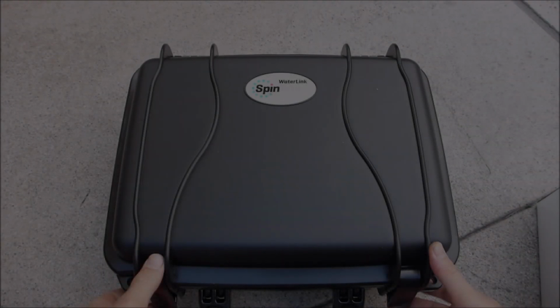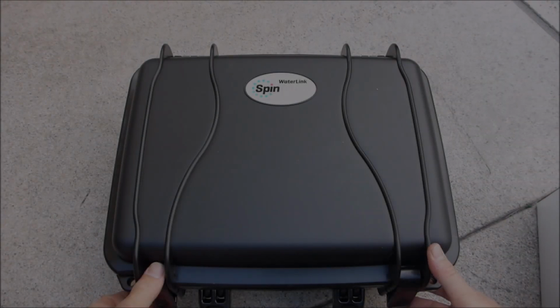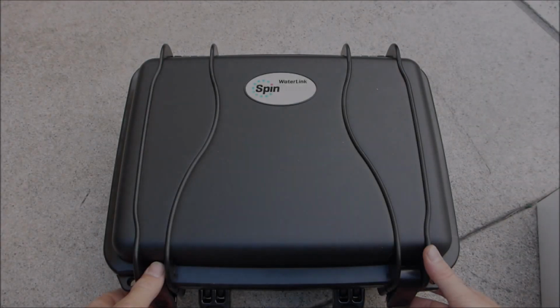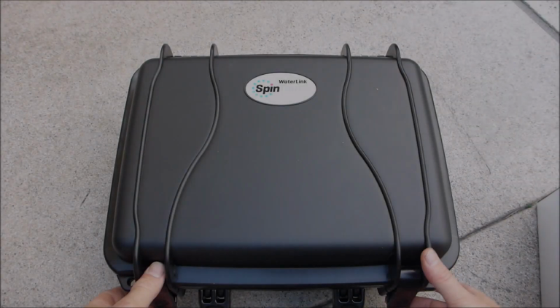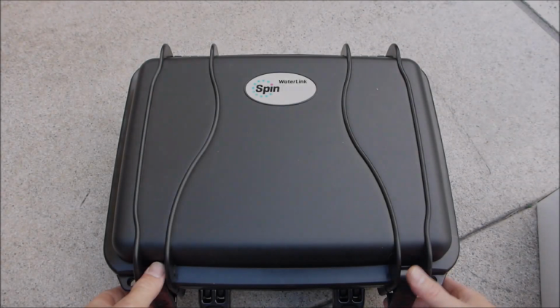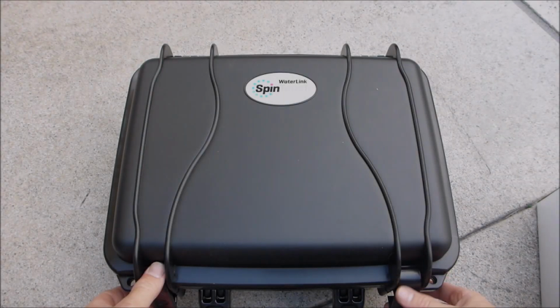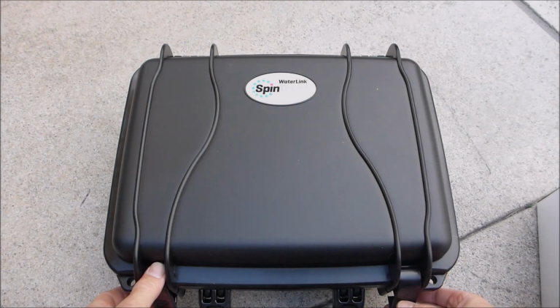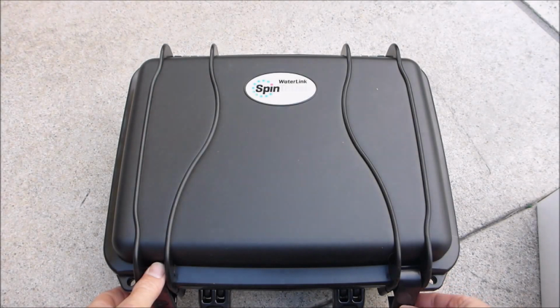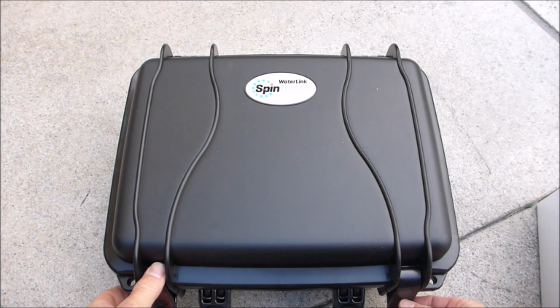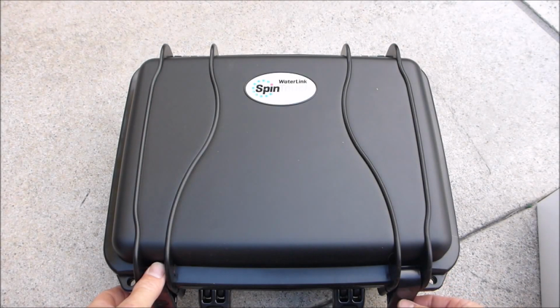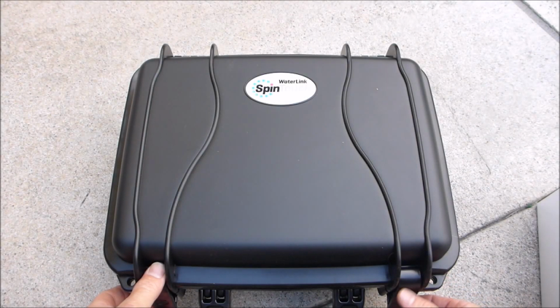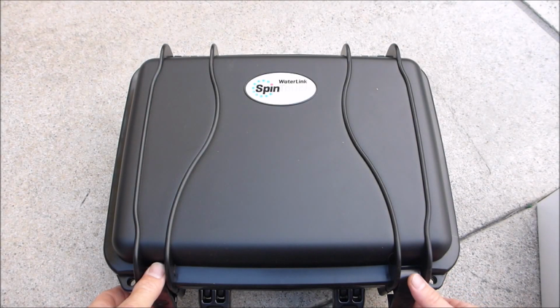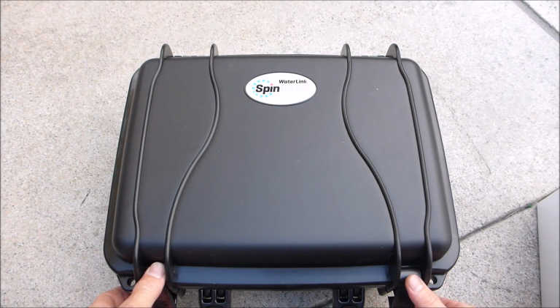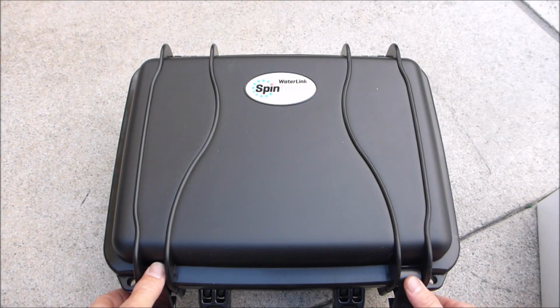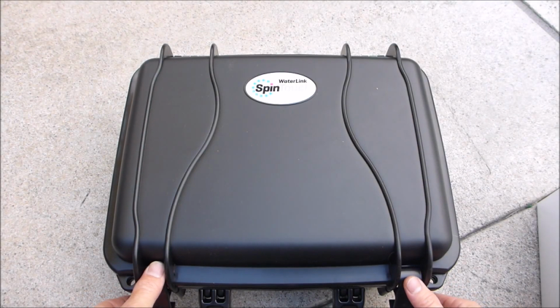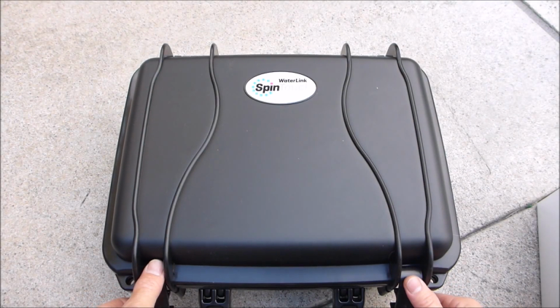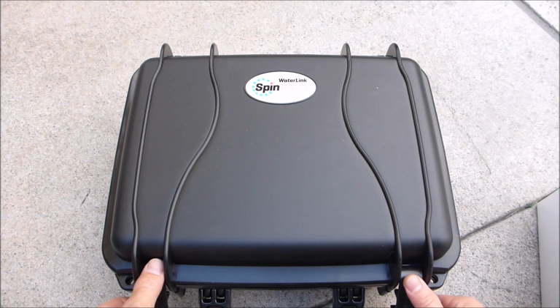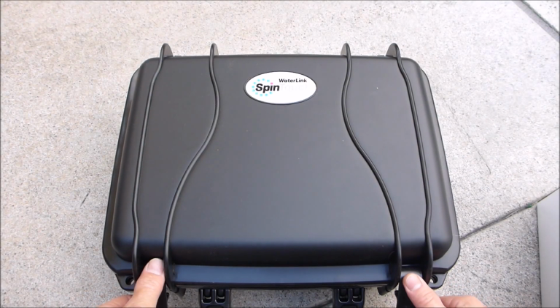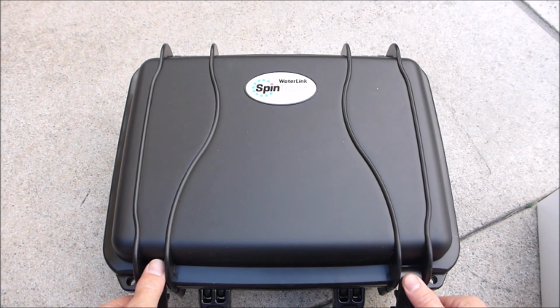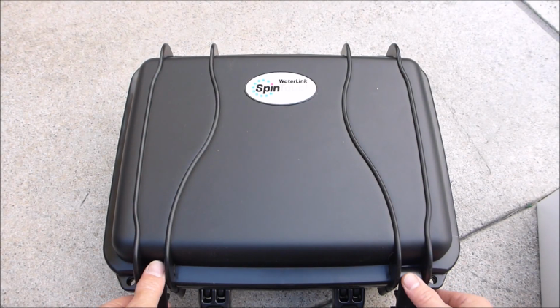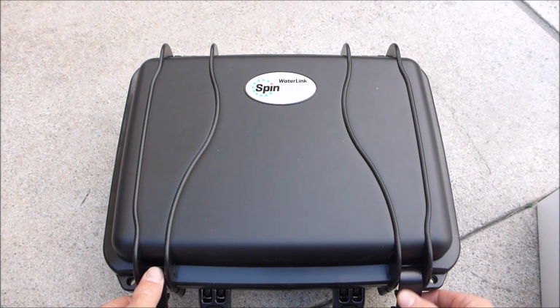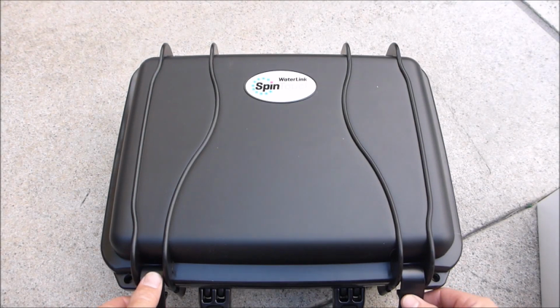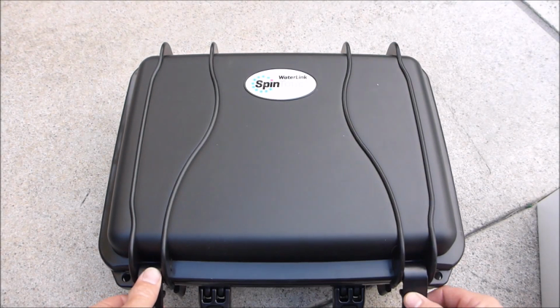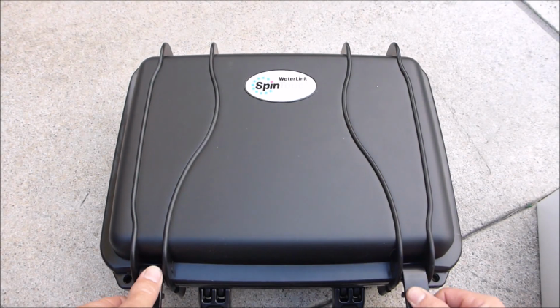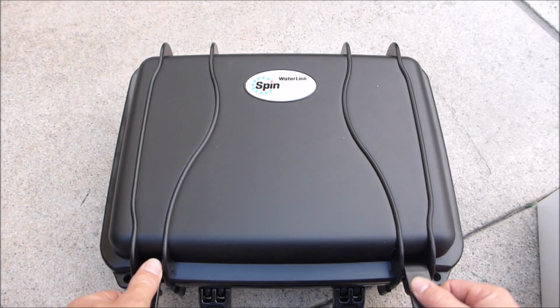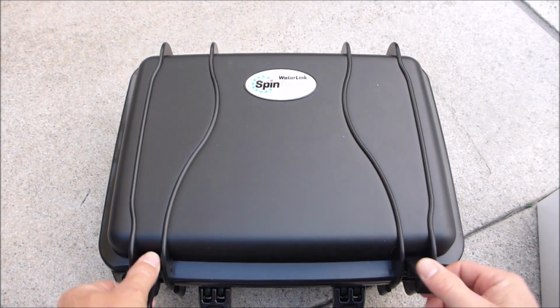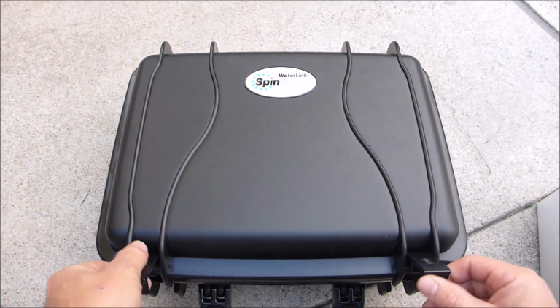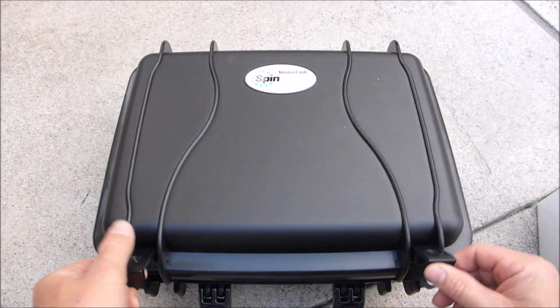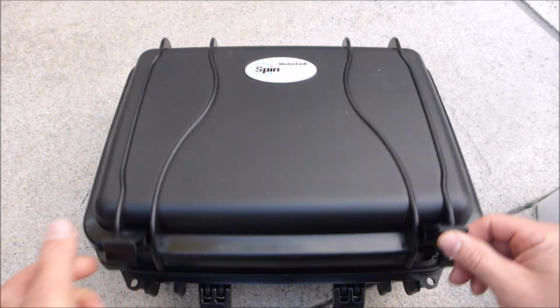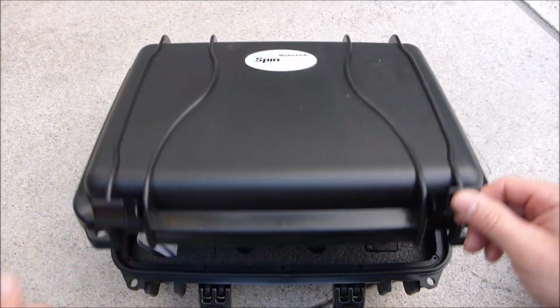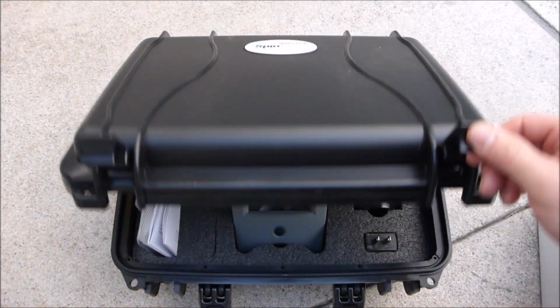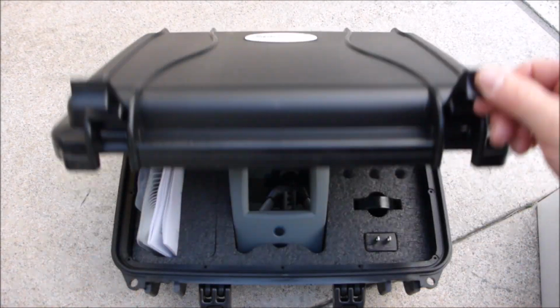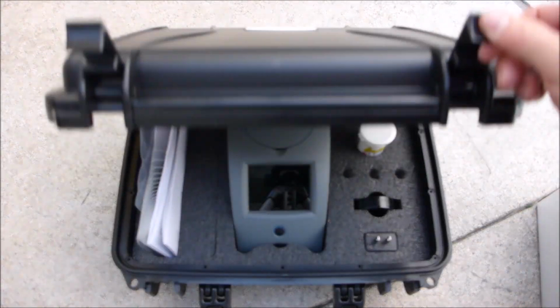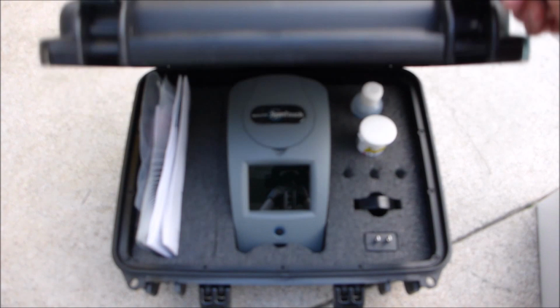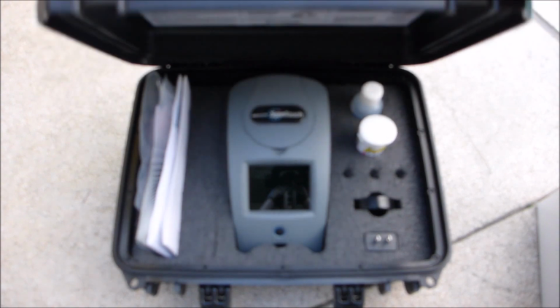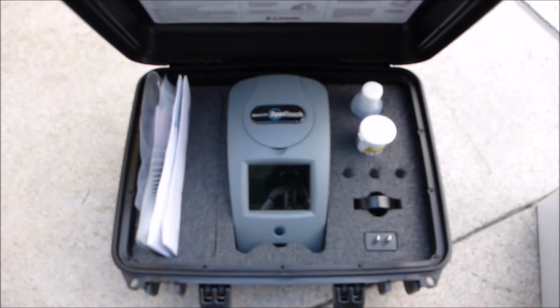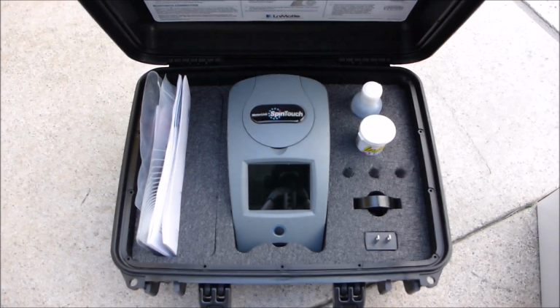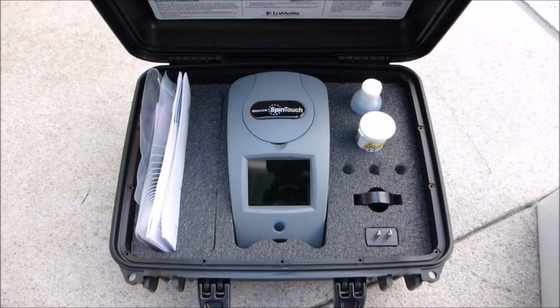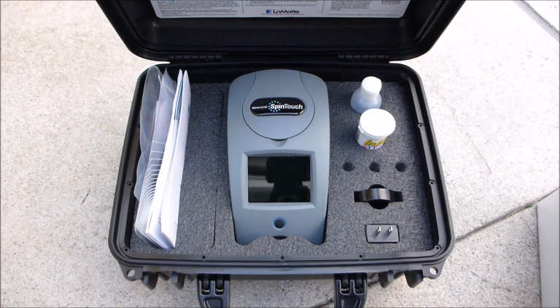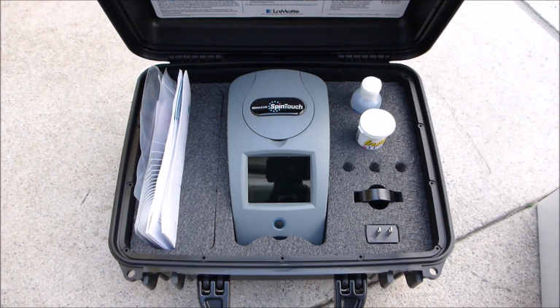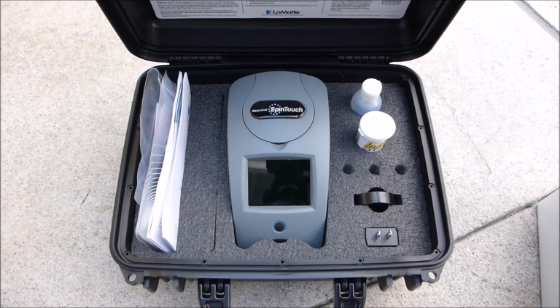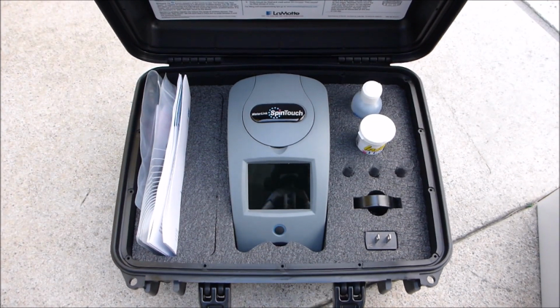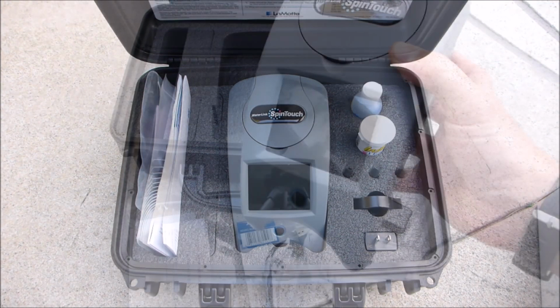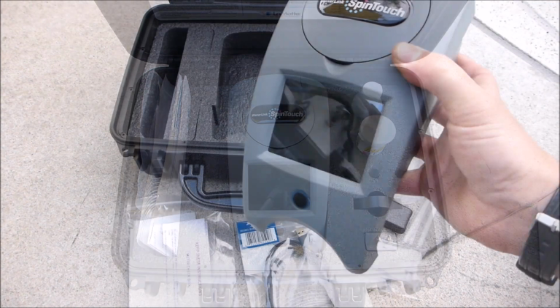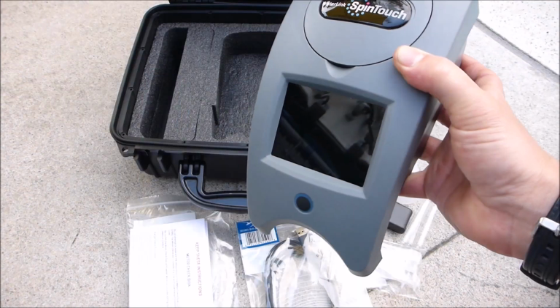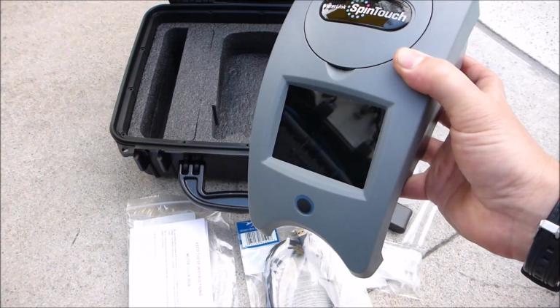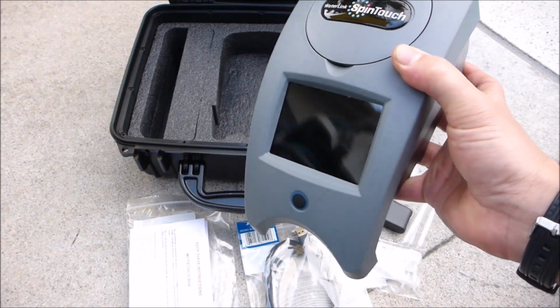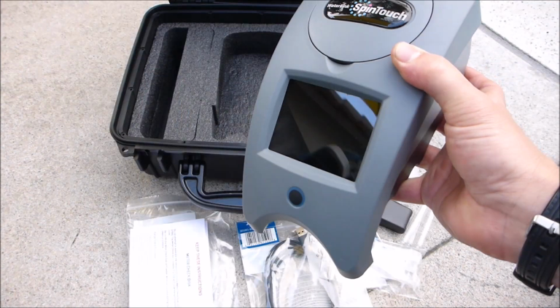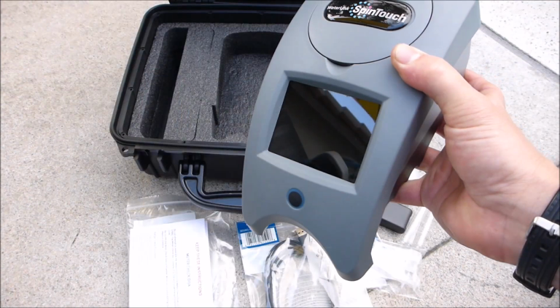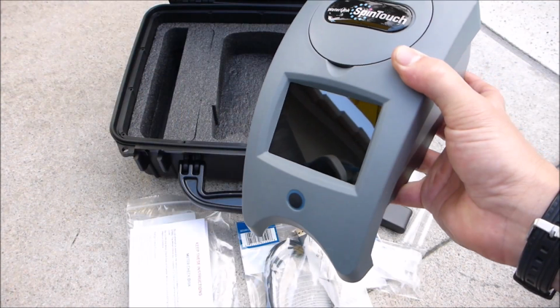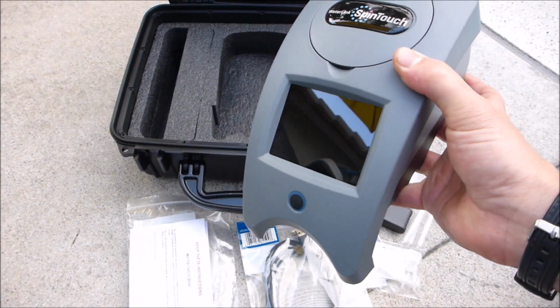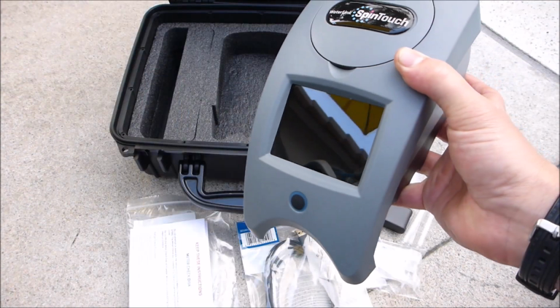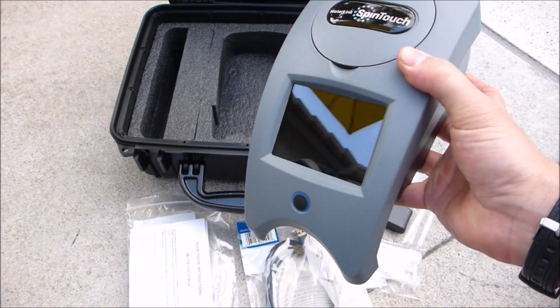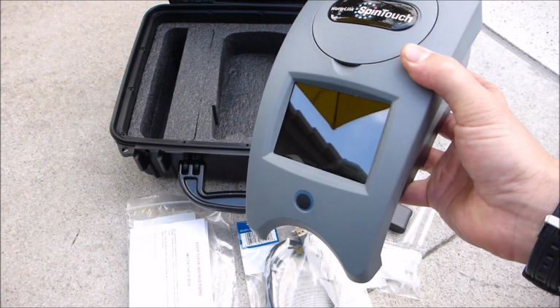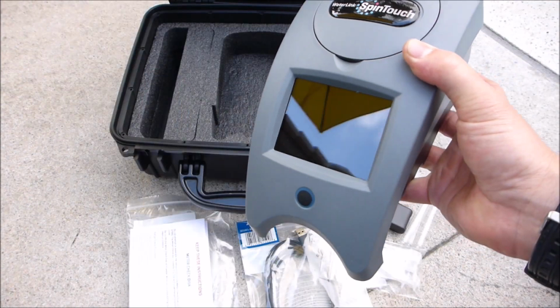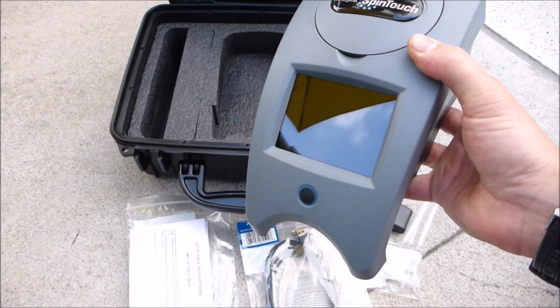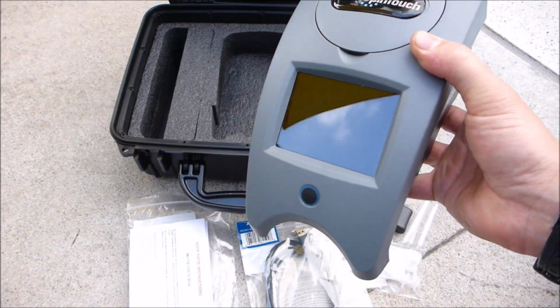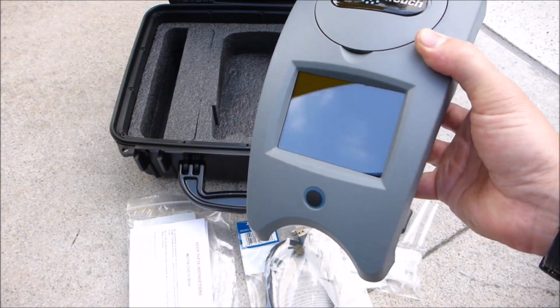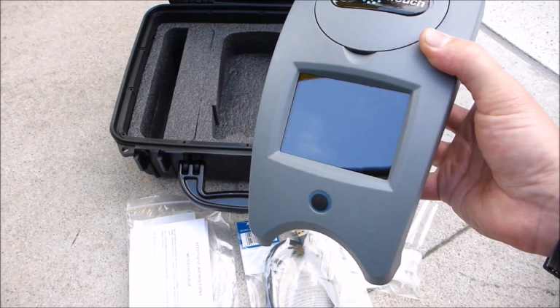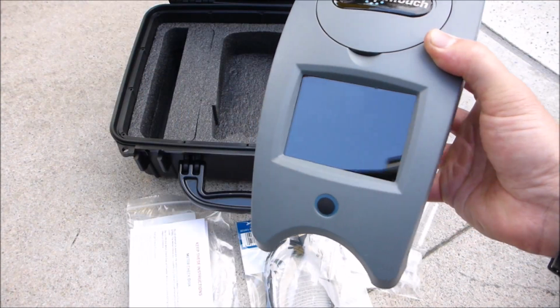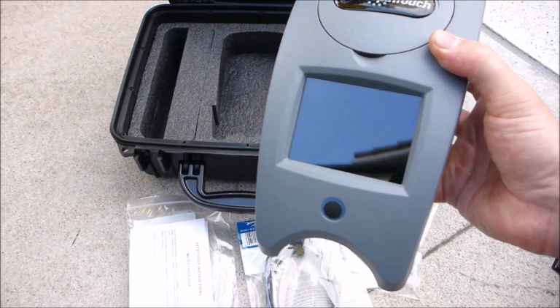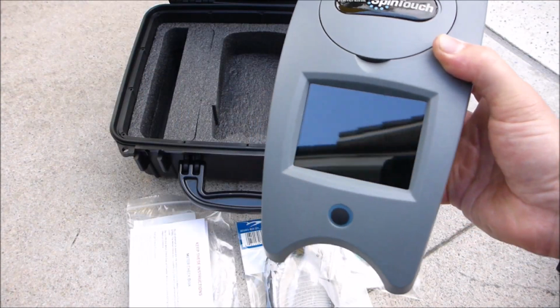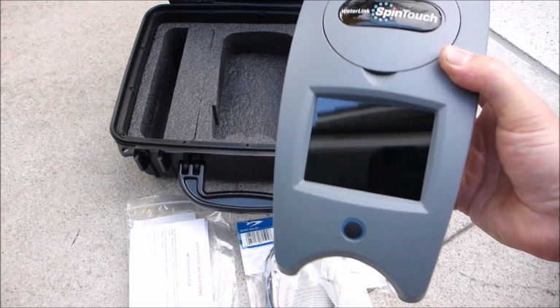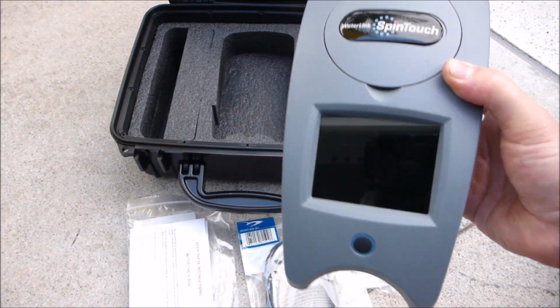In this video I'm going to show you the Lamont Mobile Waterlink Spintouch, and included with the Spintouch is everything you're going to need to operate it.